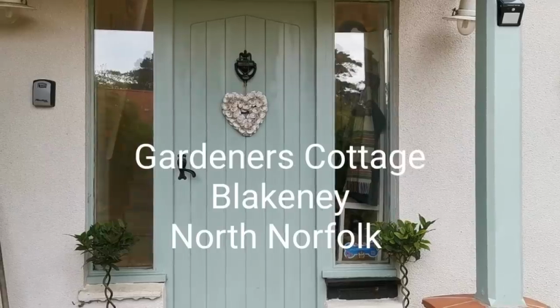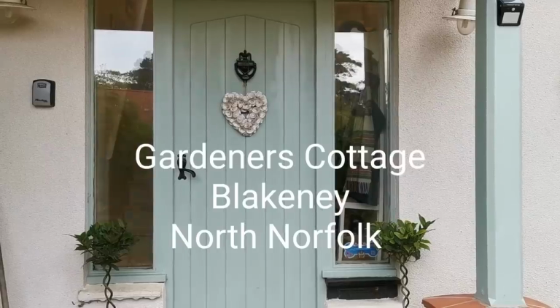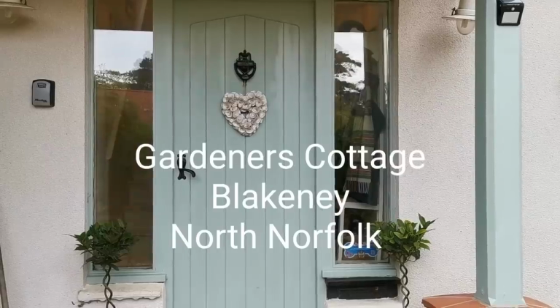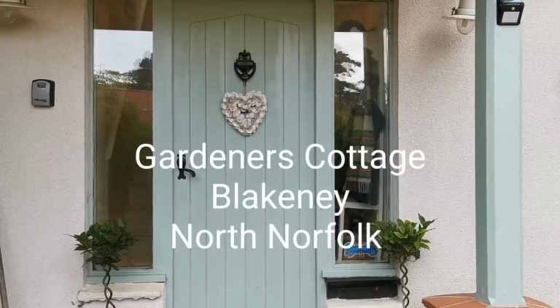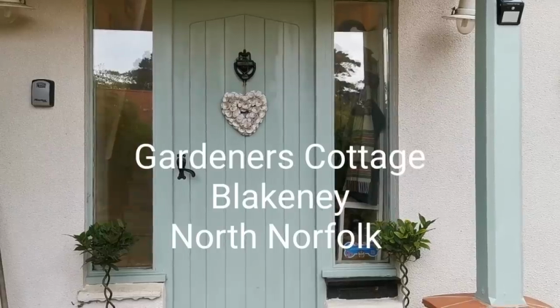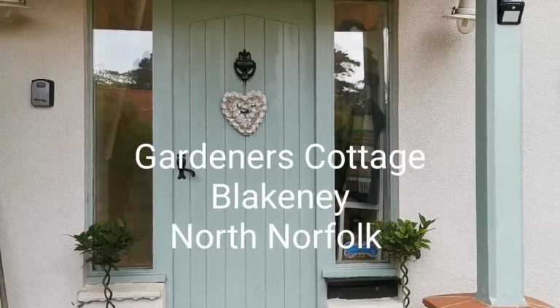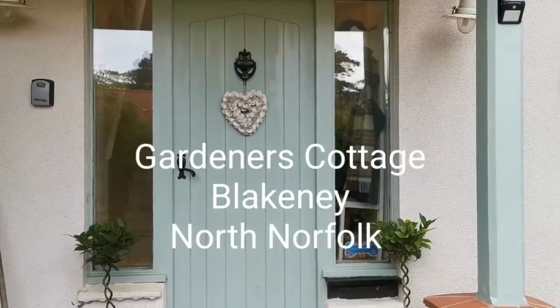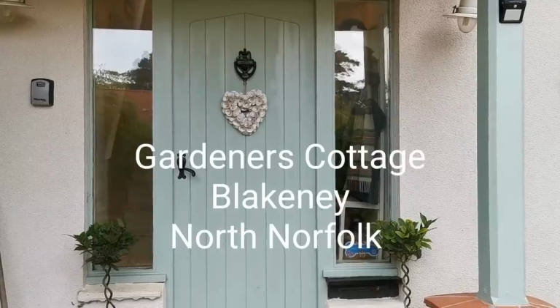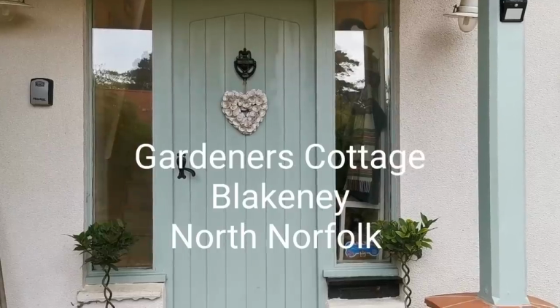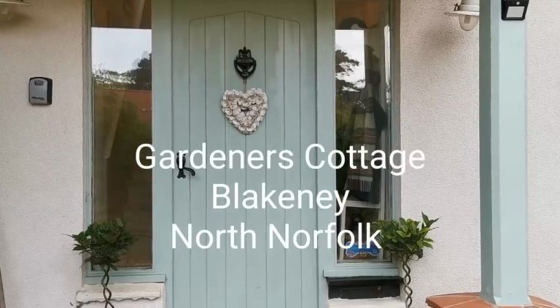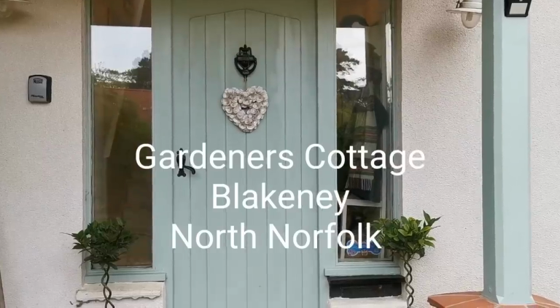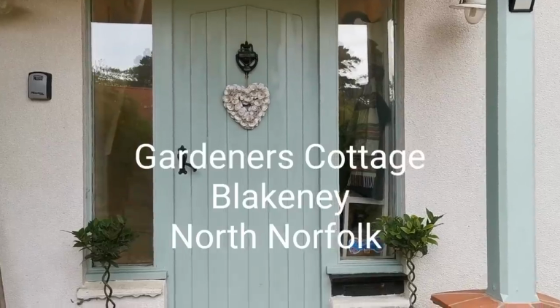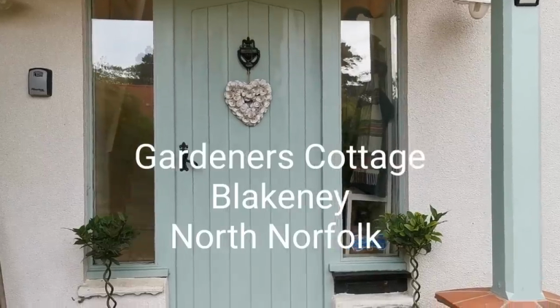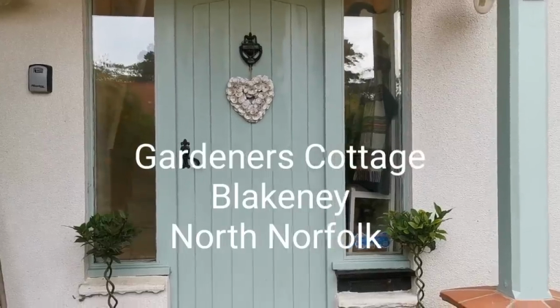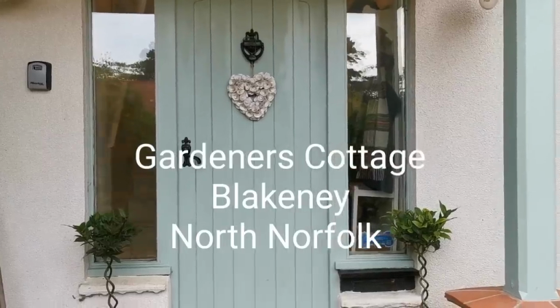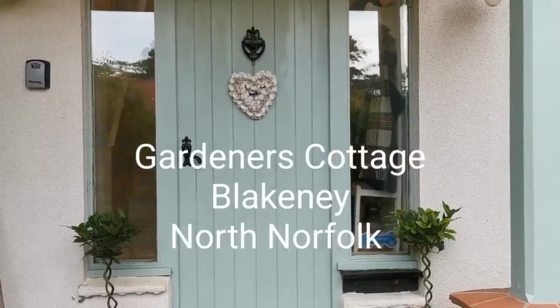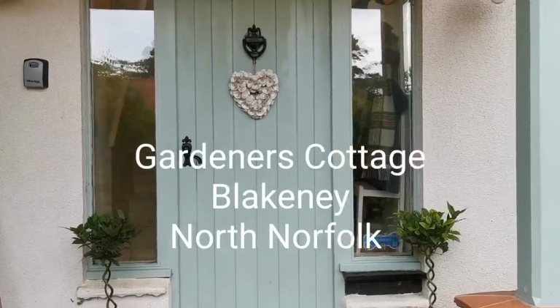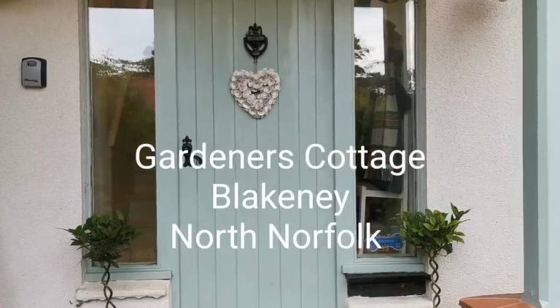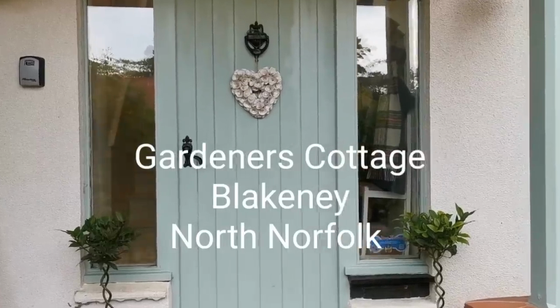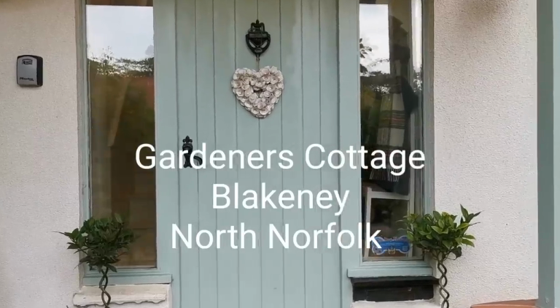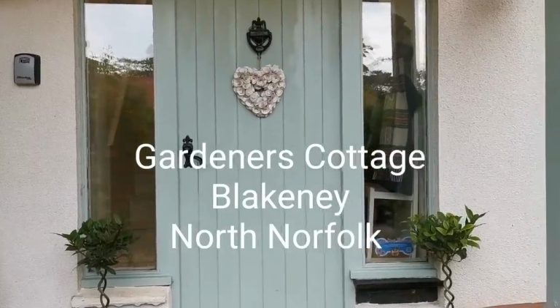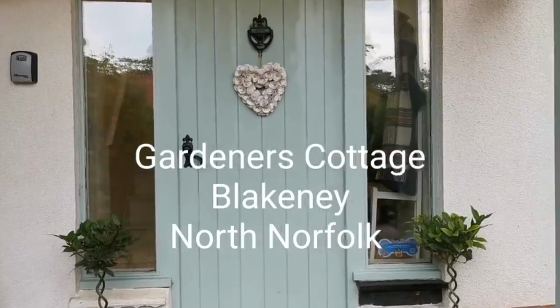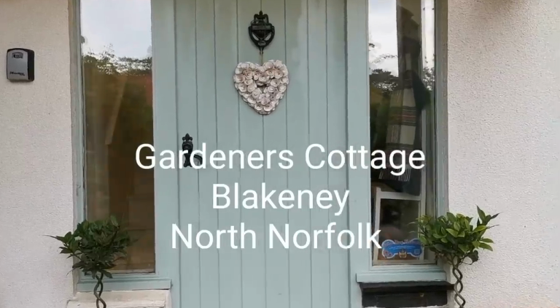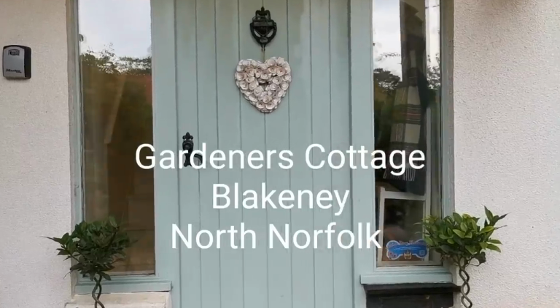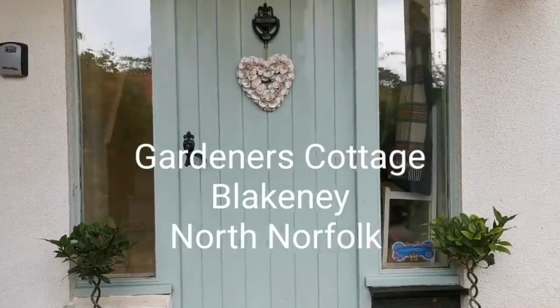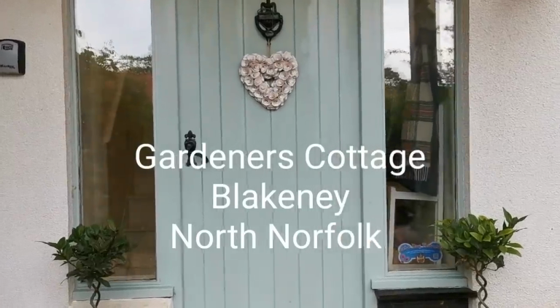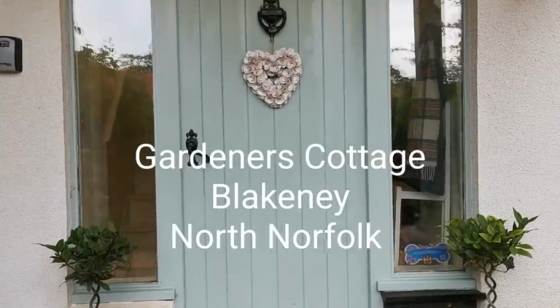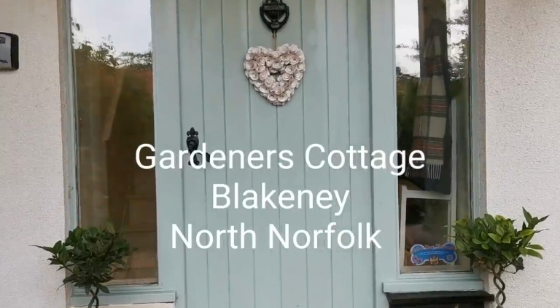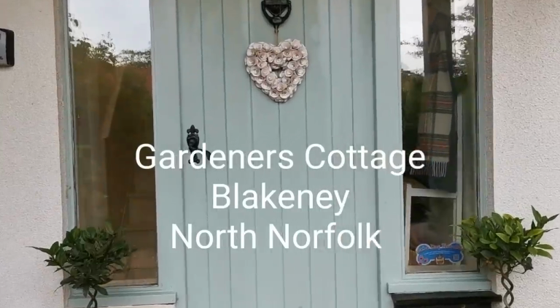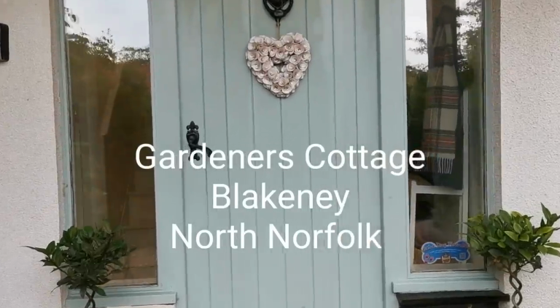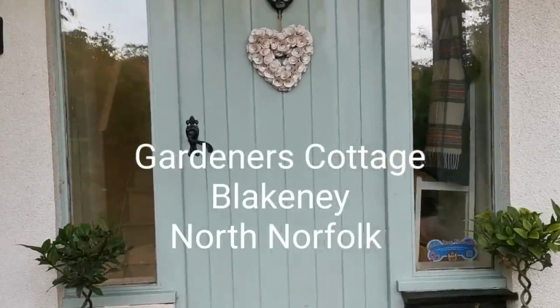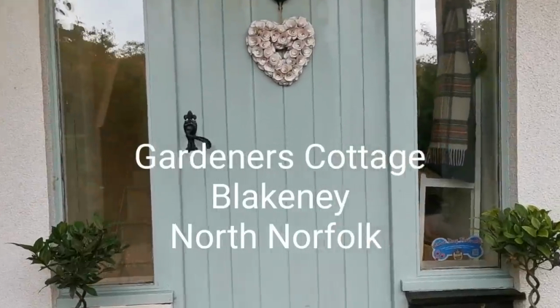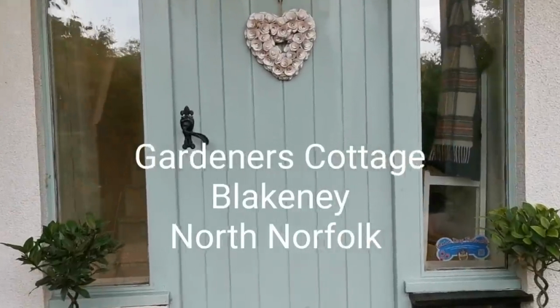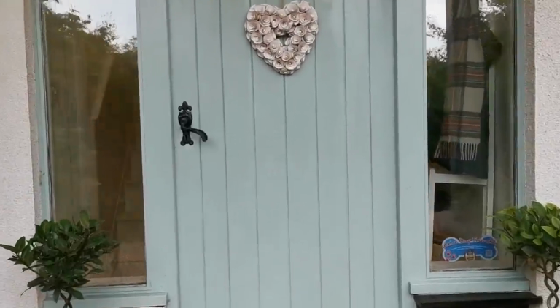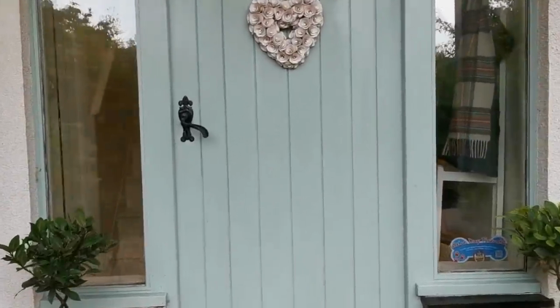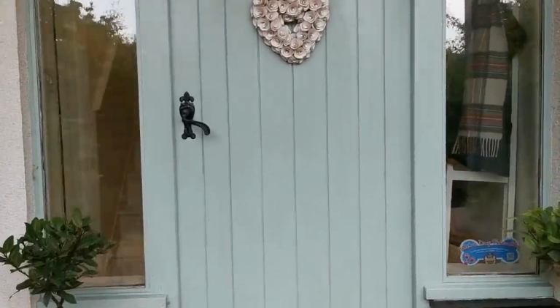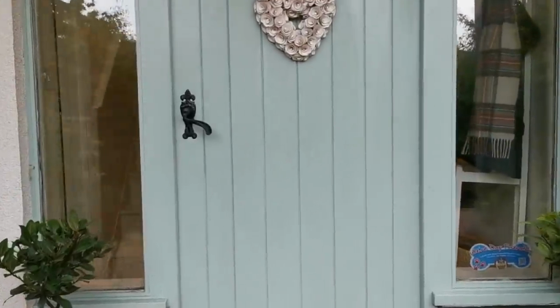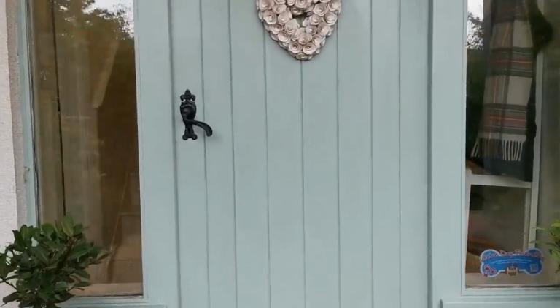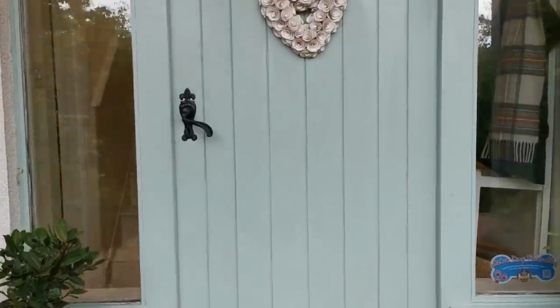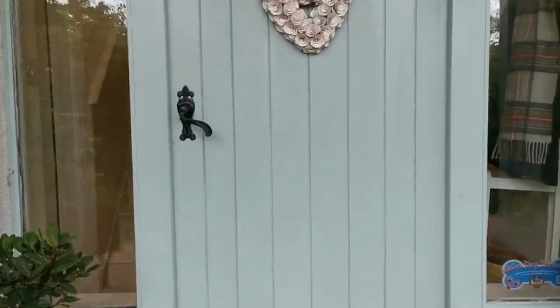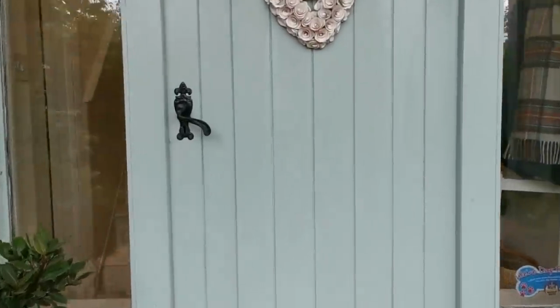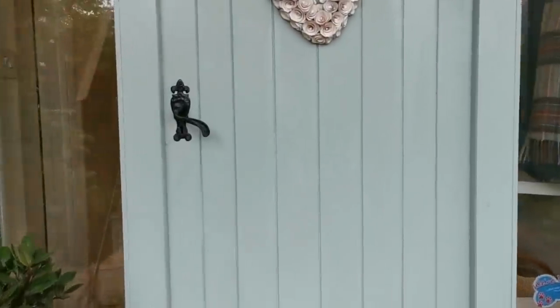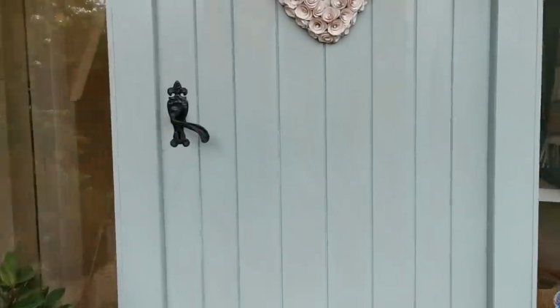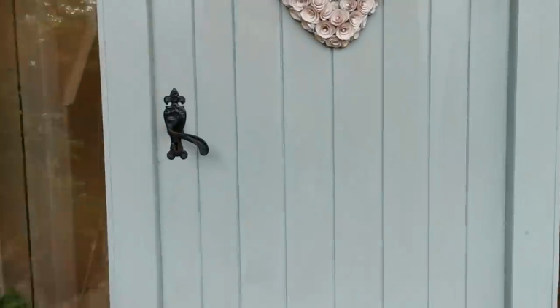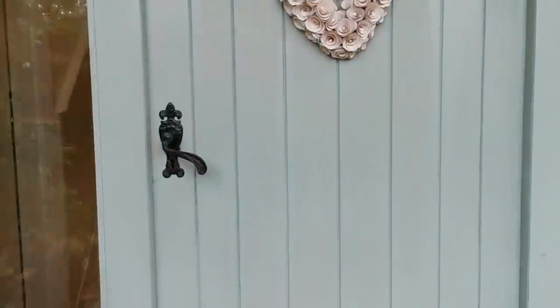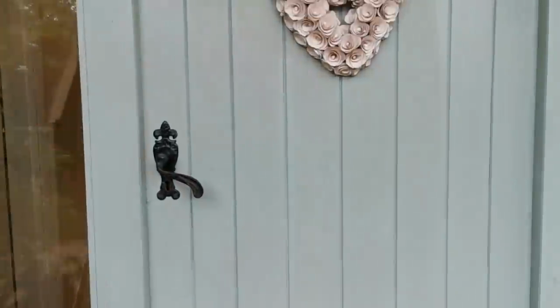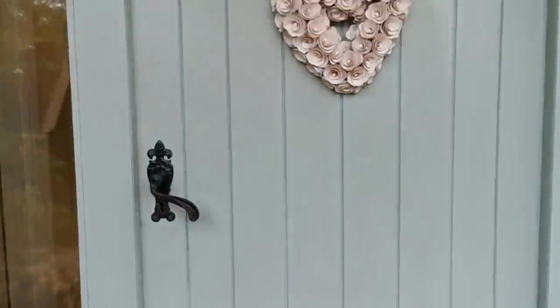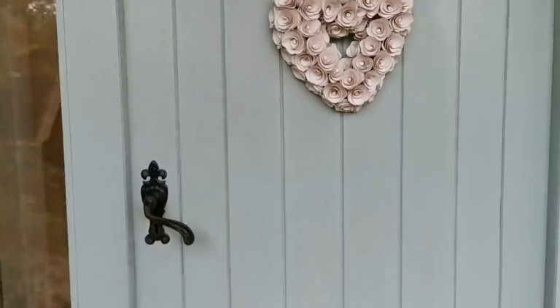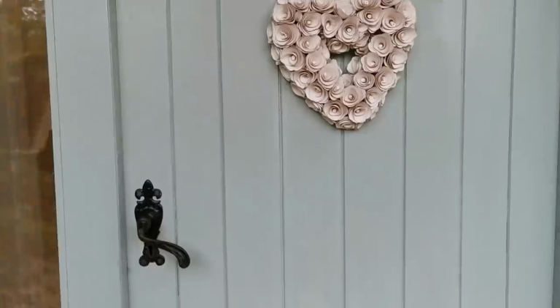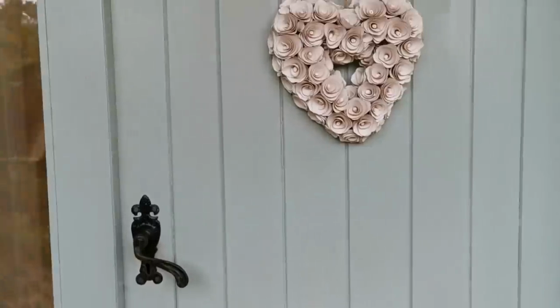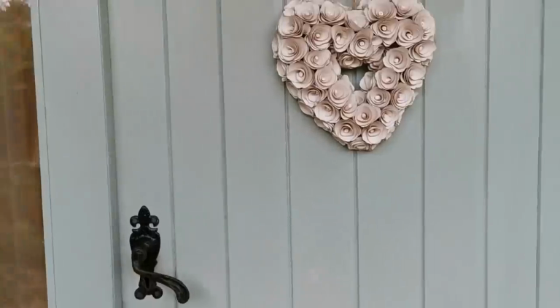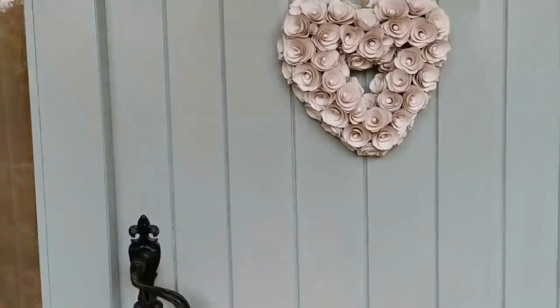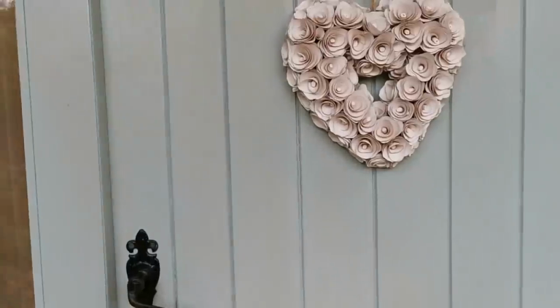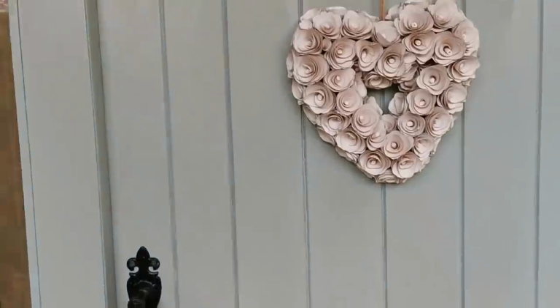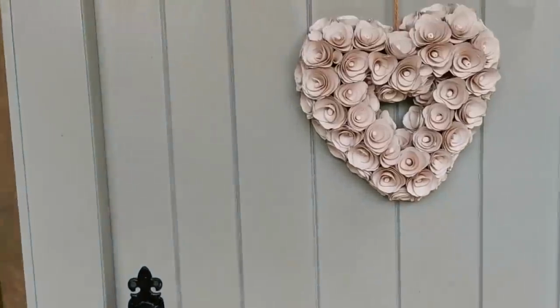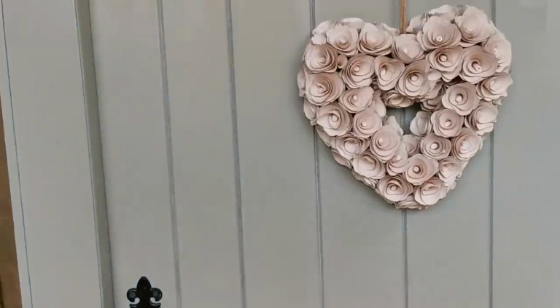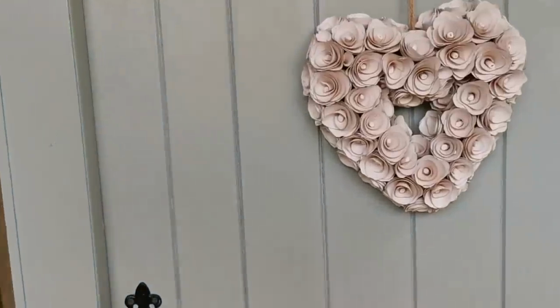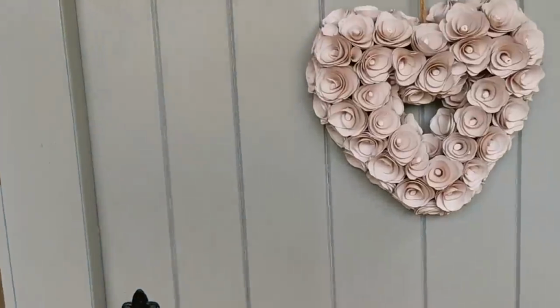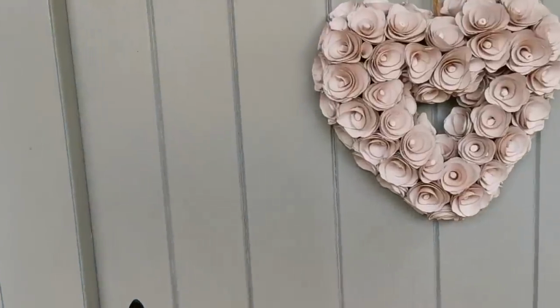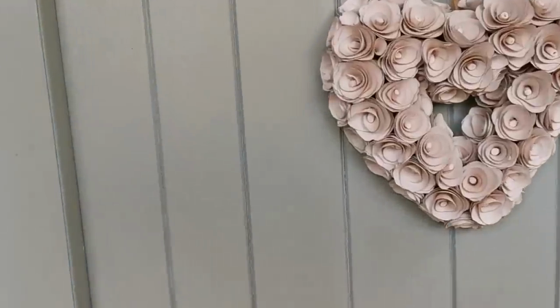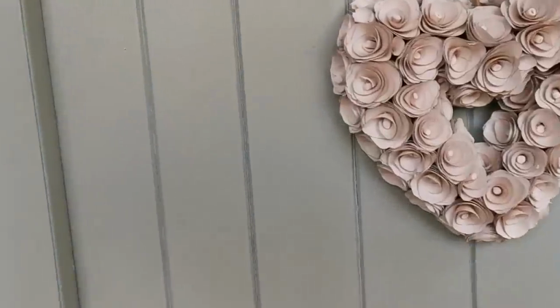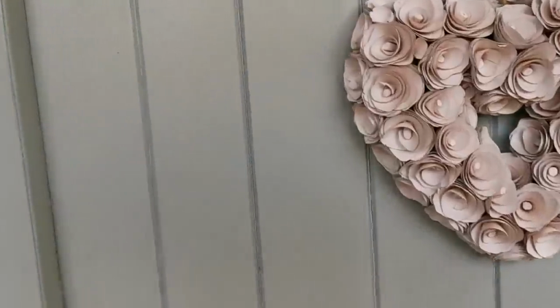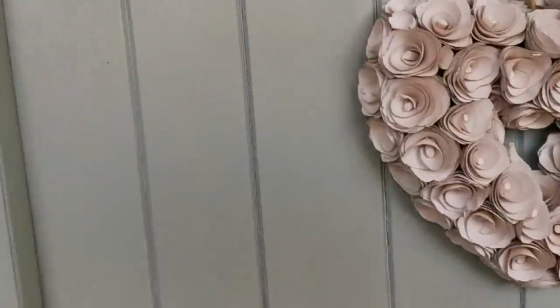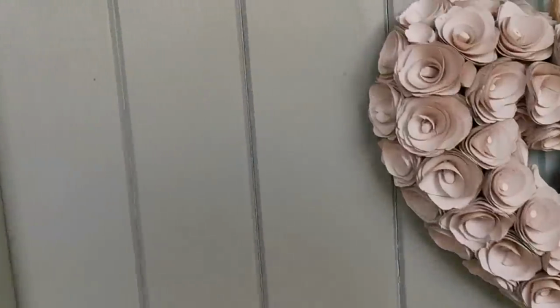This is Gardener's Cottage on the North Norfolk coast in Blakeney. We're going to take you inside now and show you around the cottage.